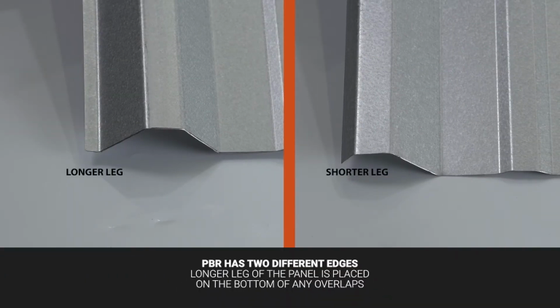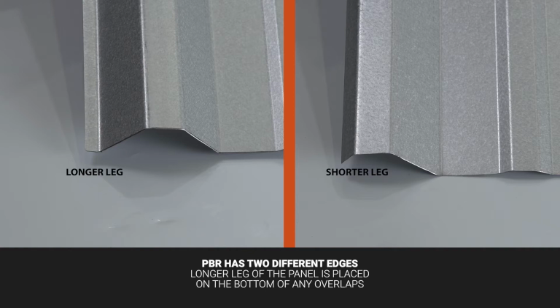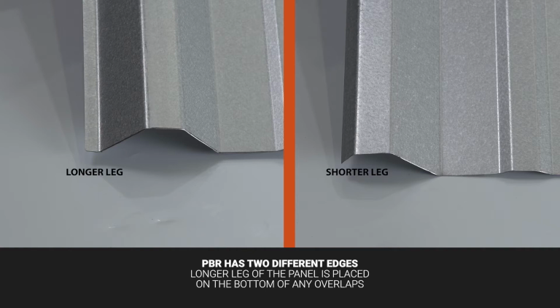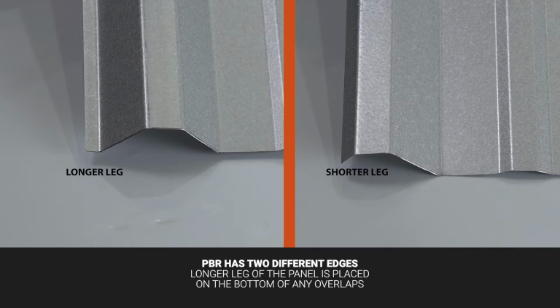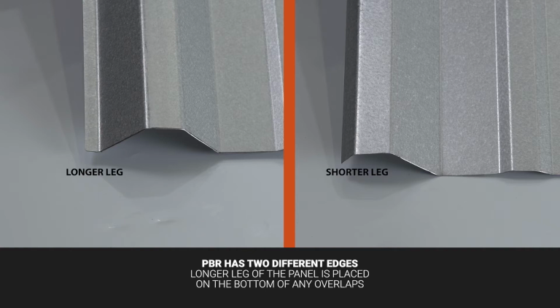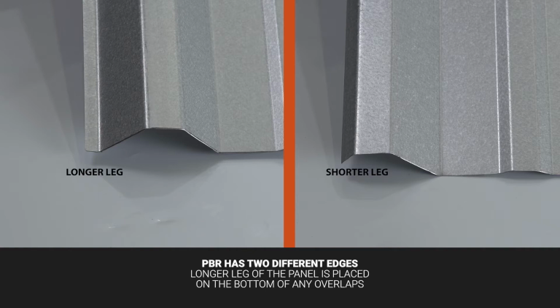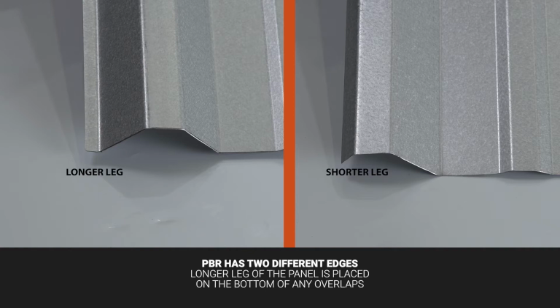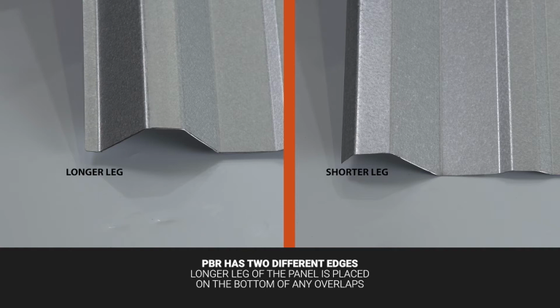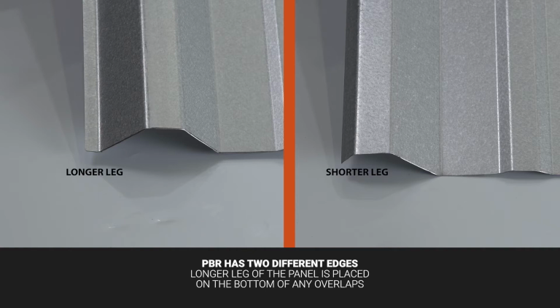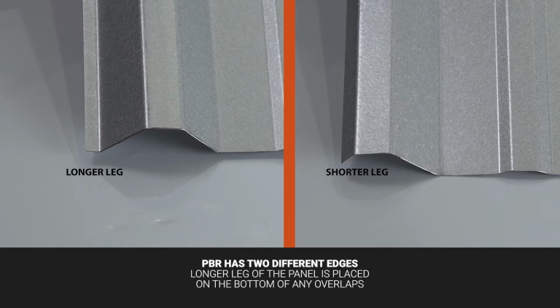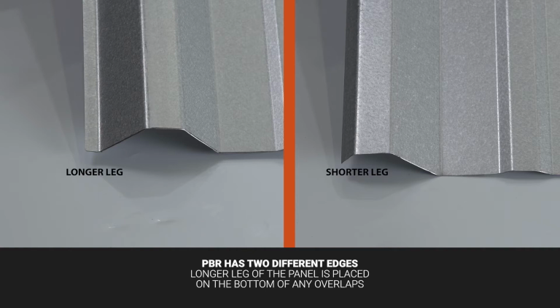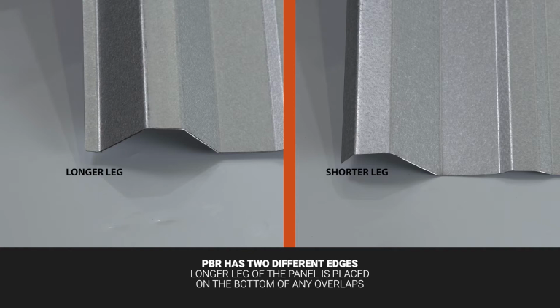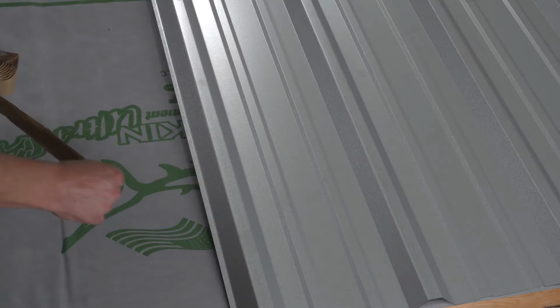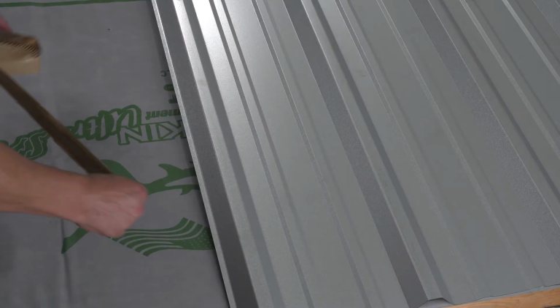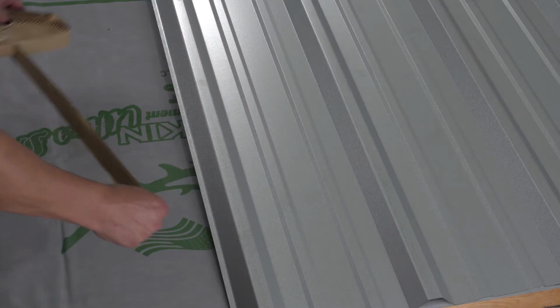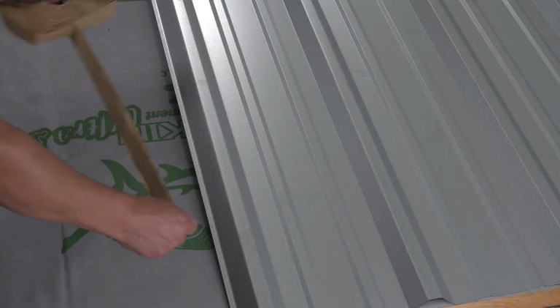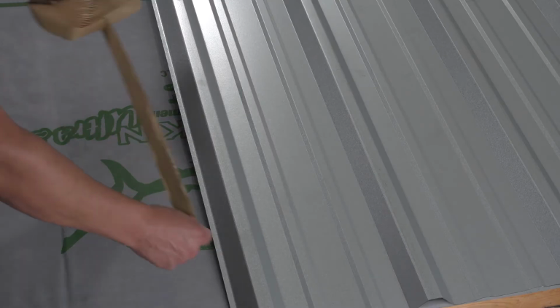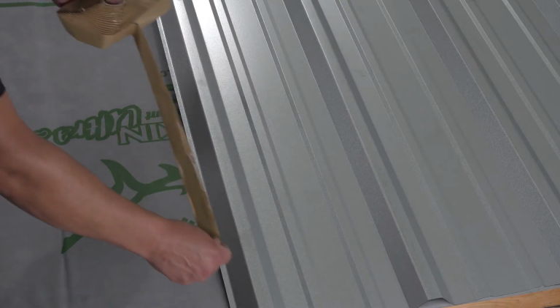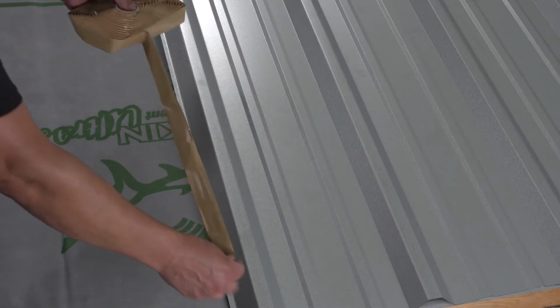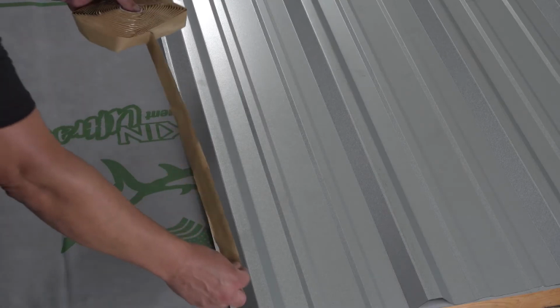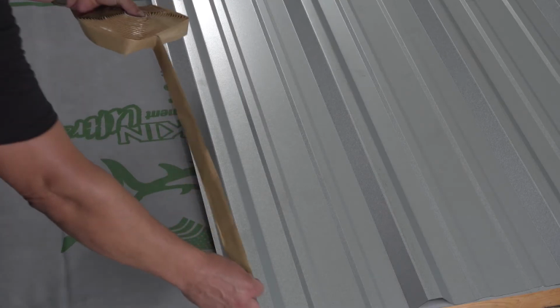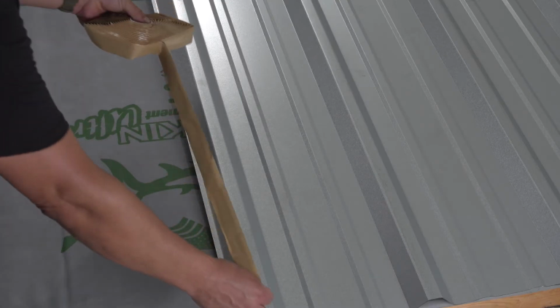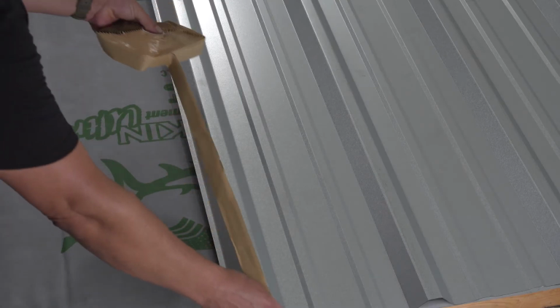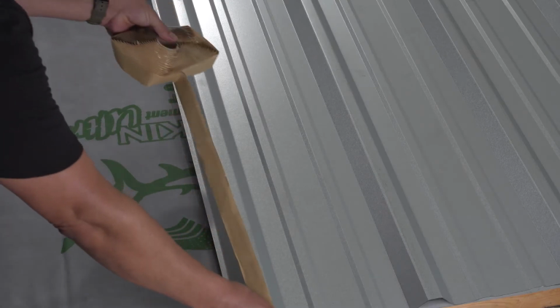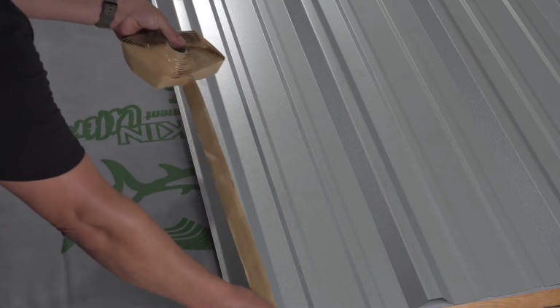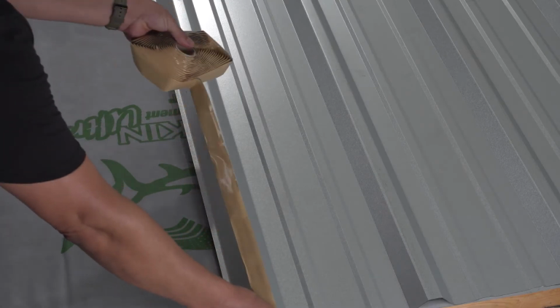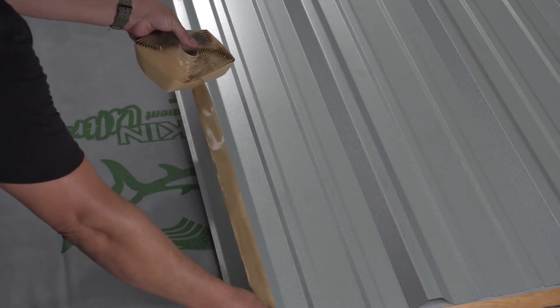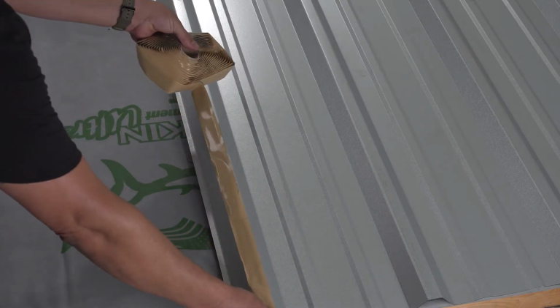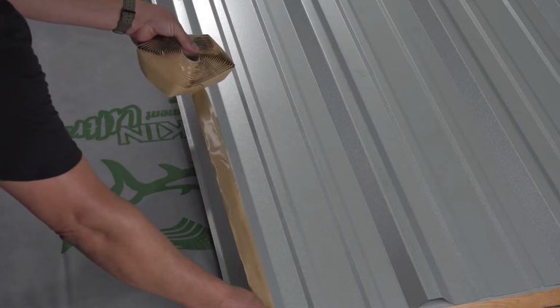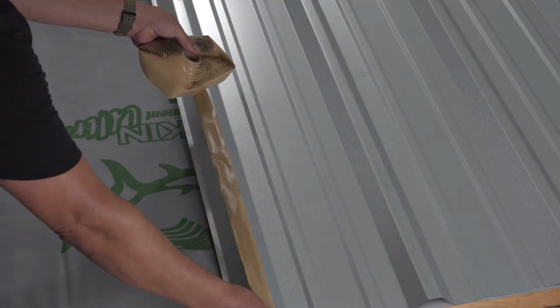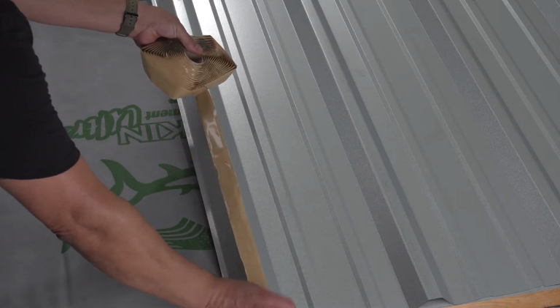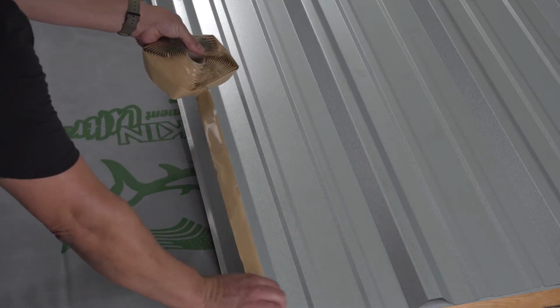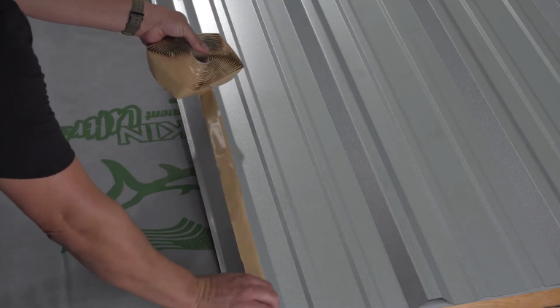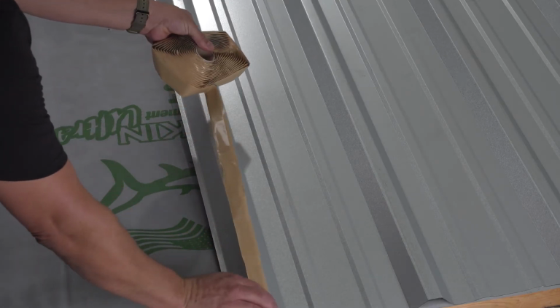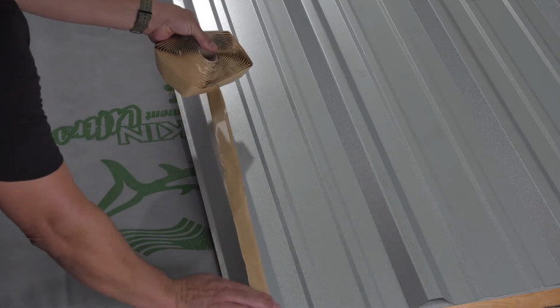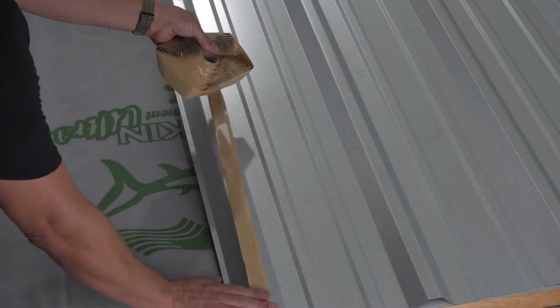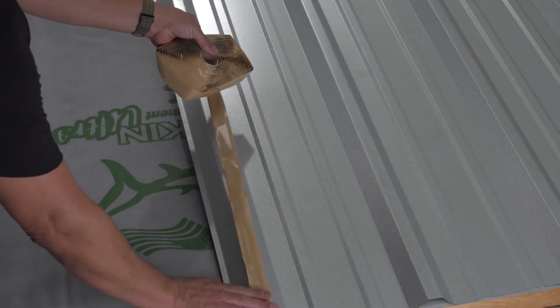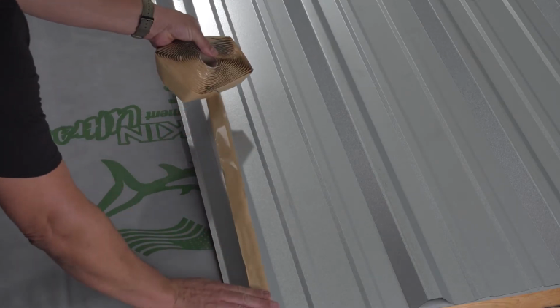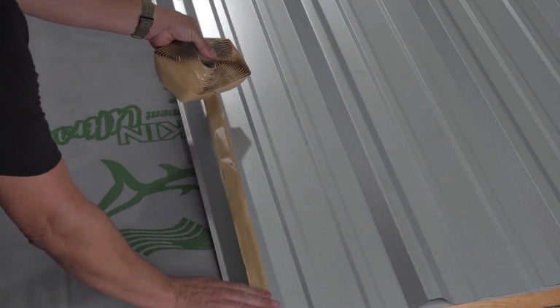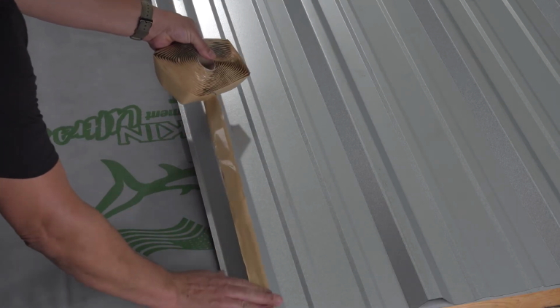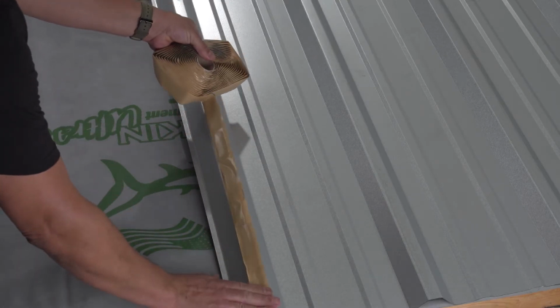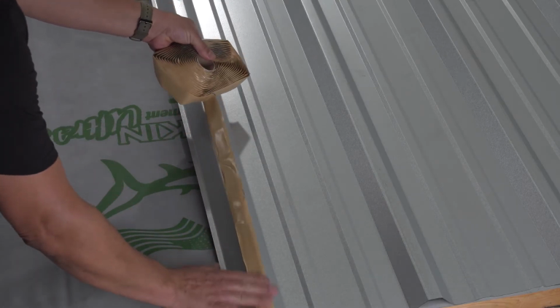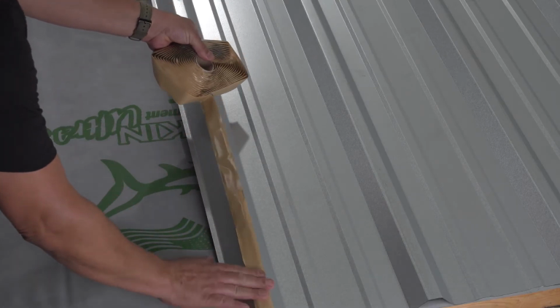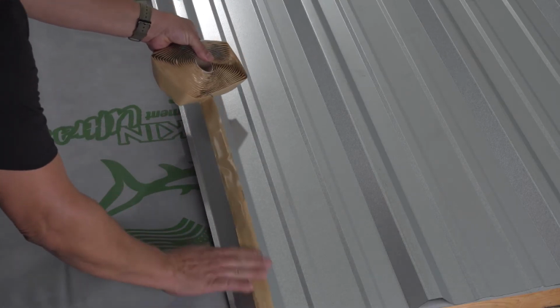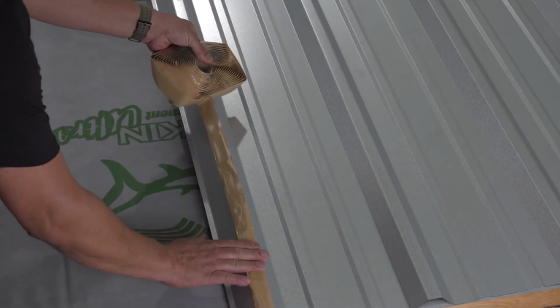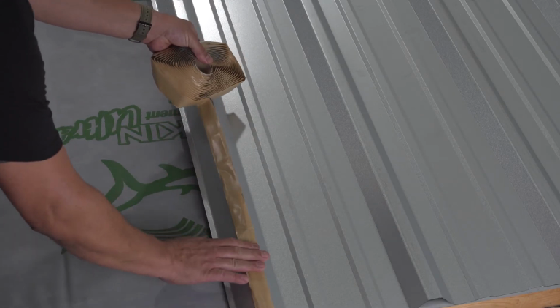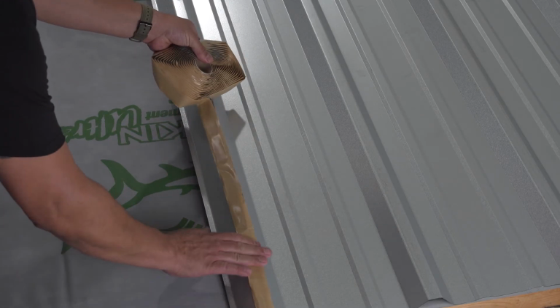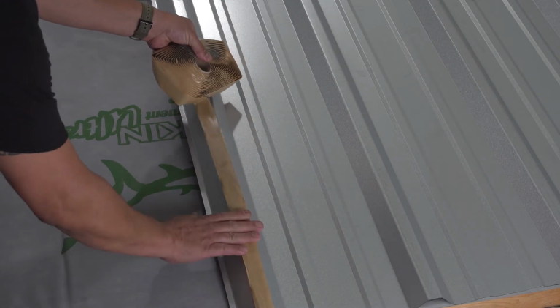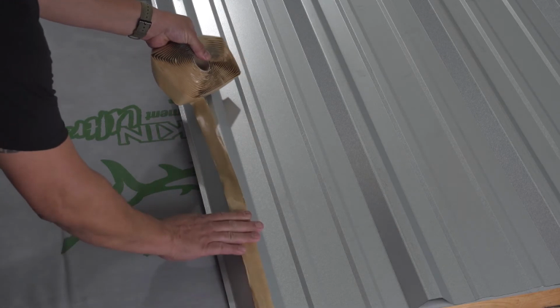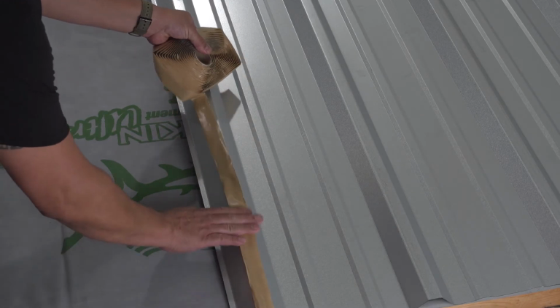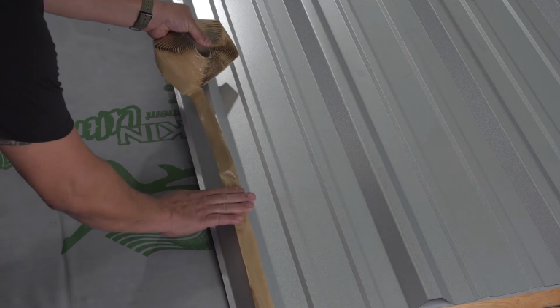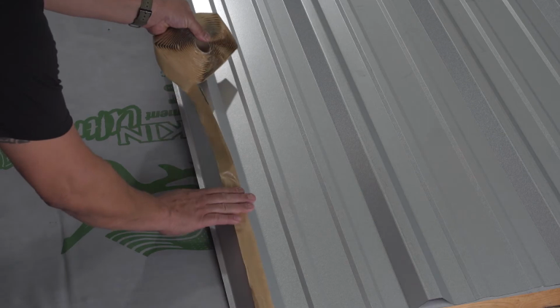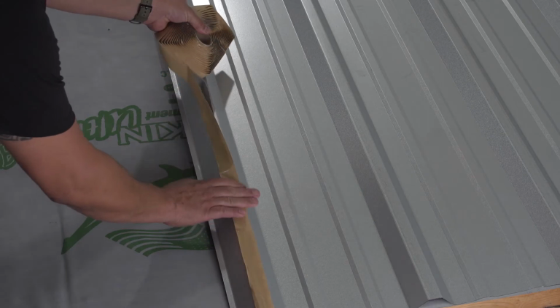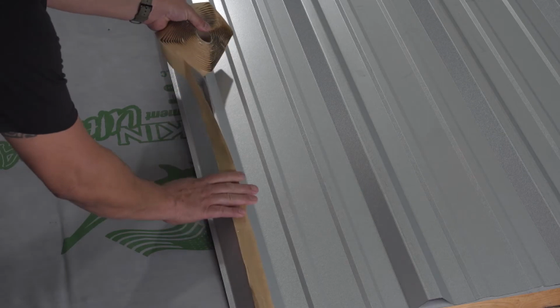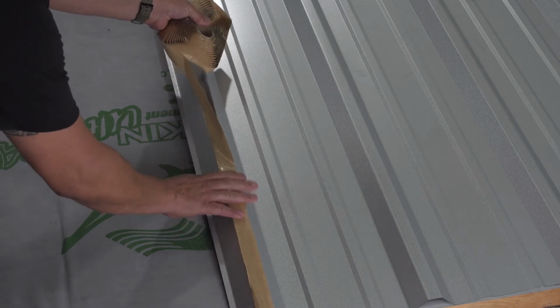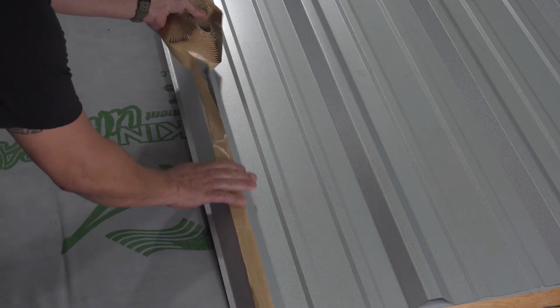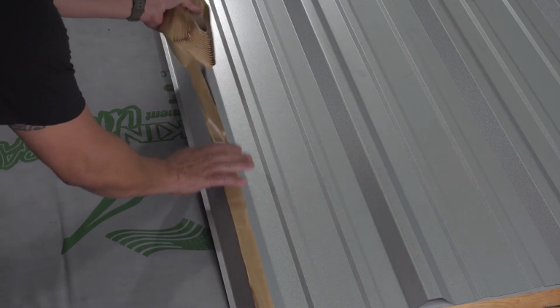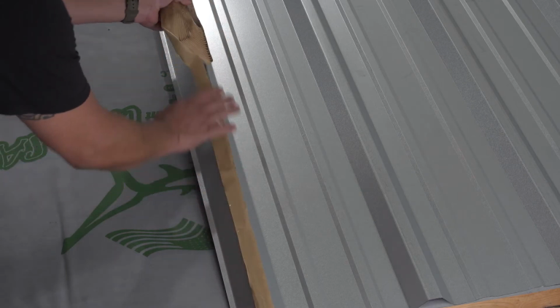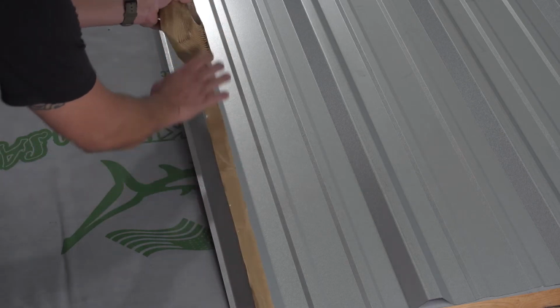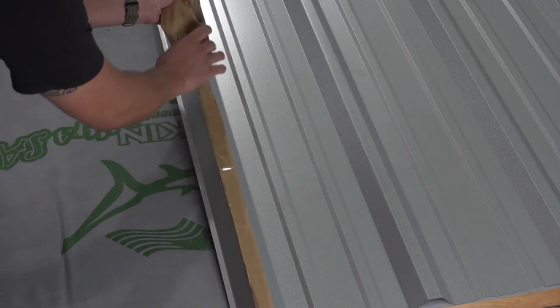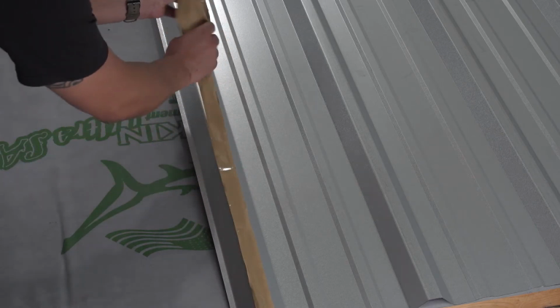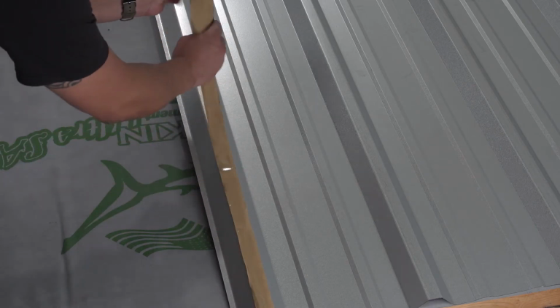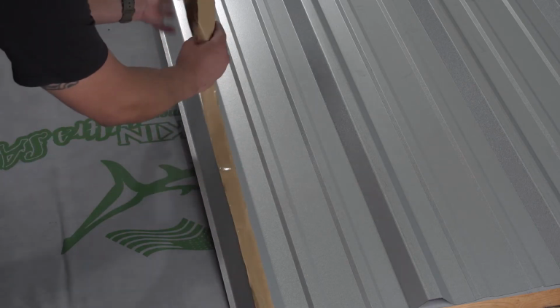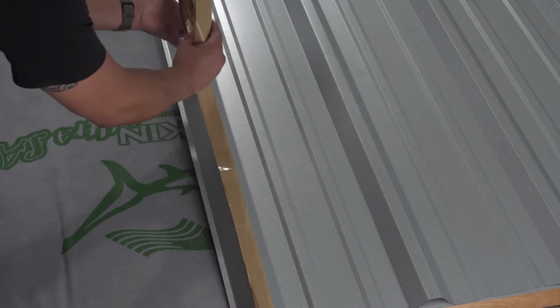Prior to overlapping, a strip of double-sided butyl tape should be placed along the high seam of the lower panel.